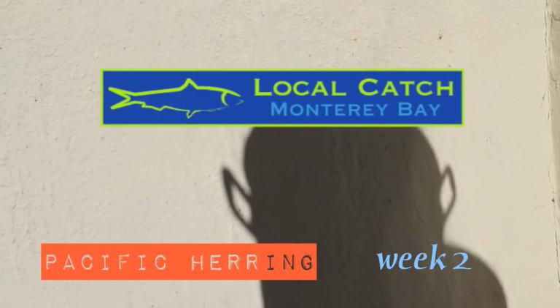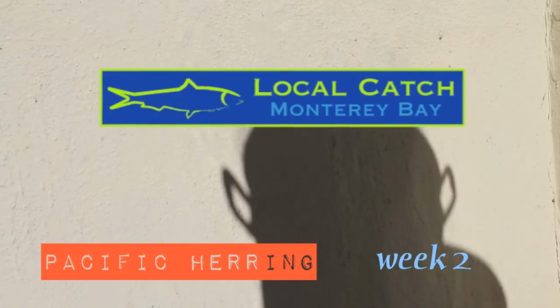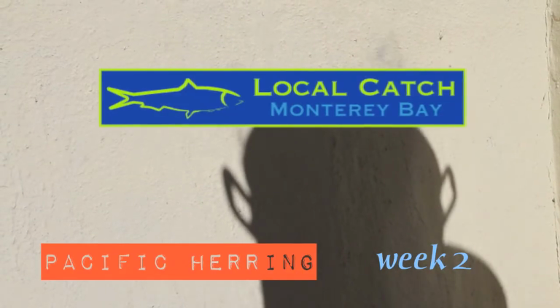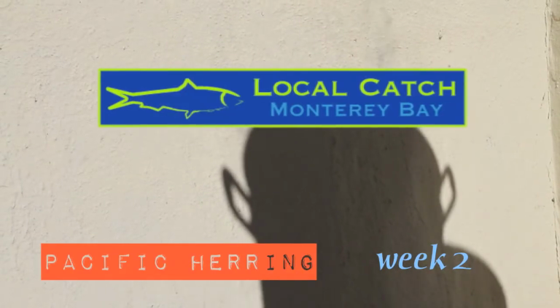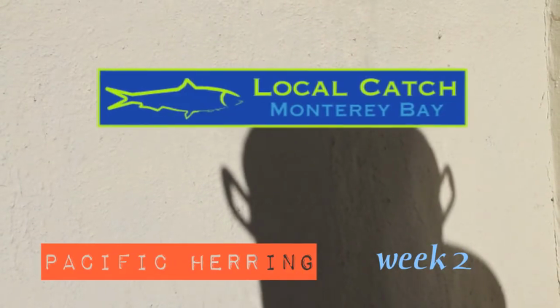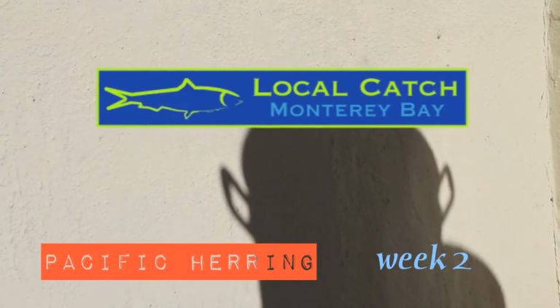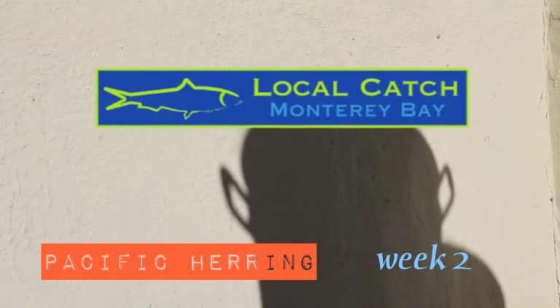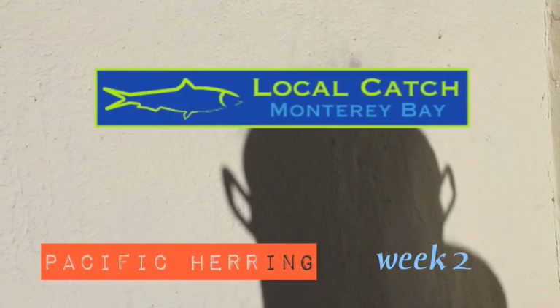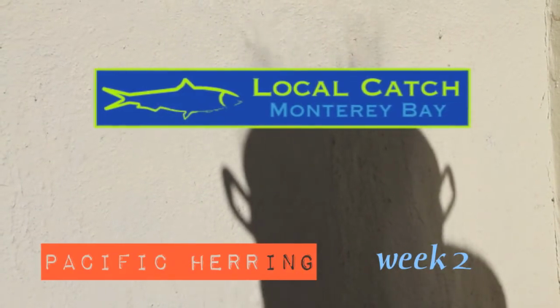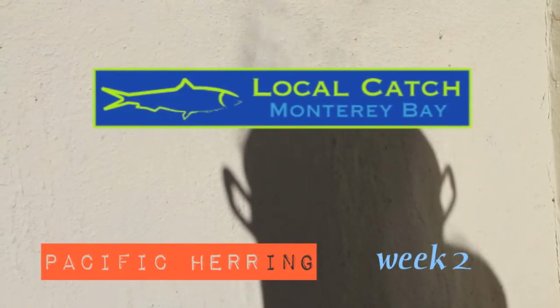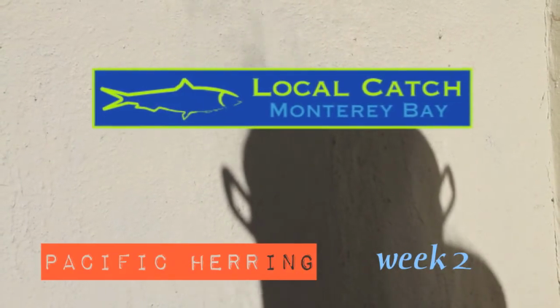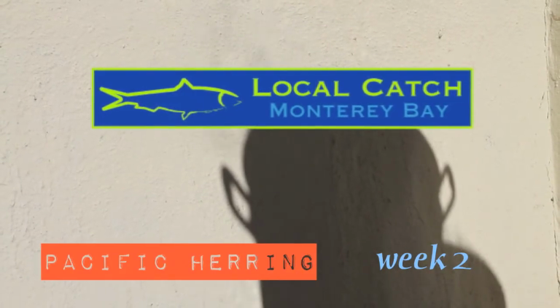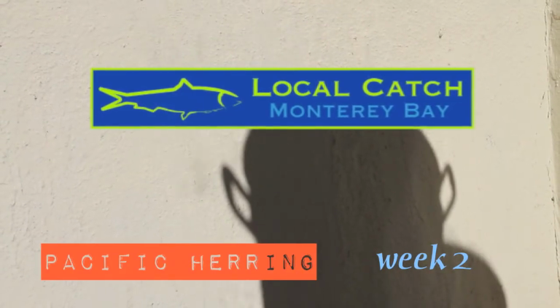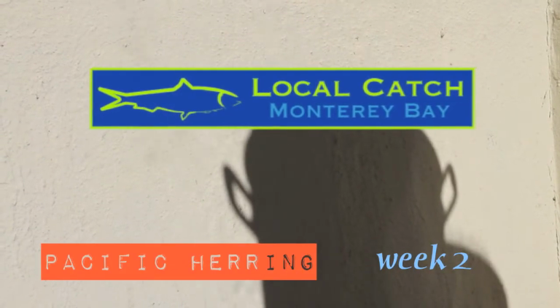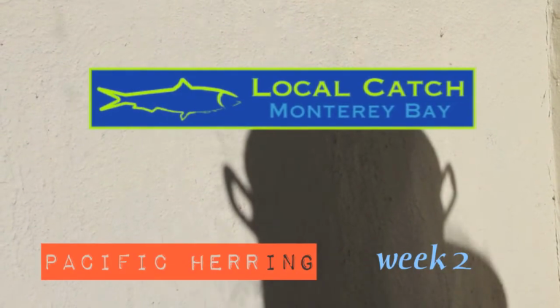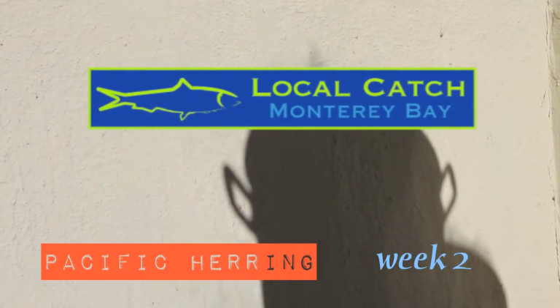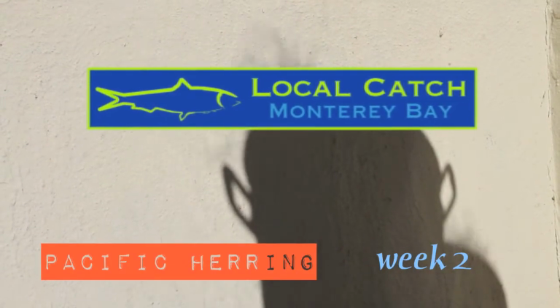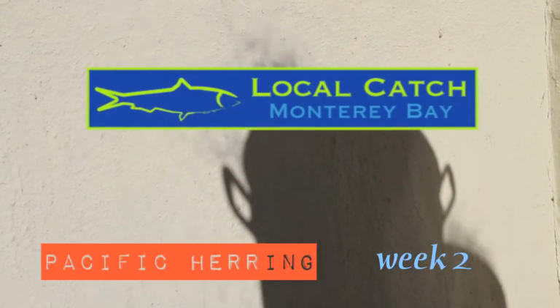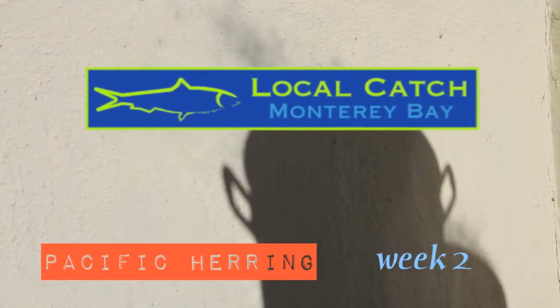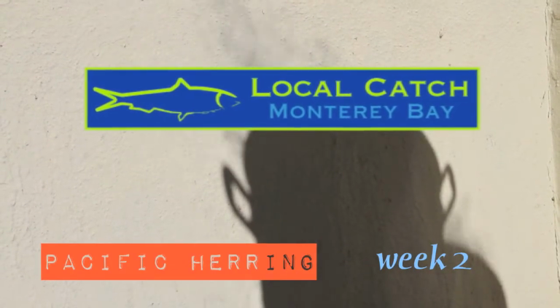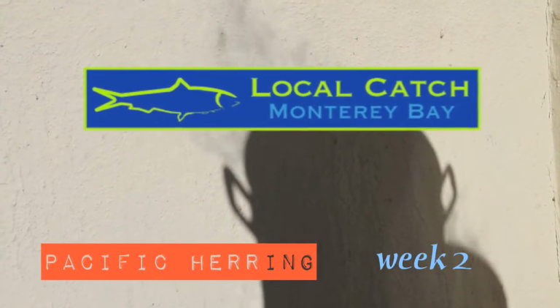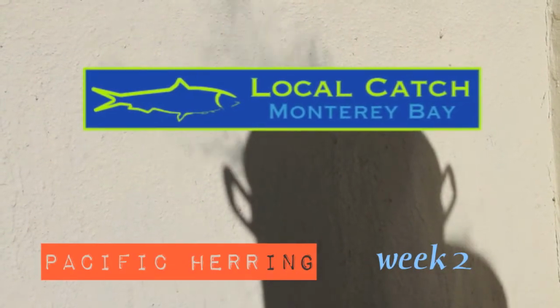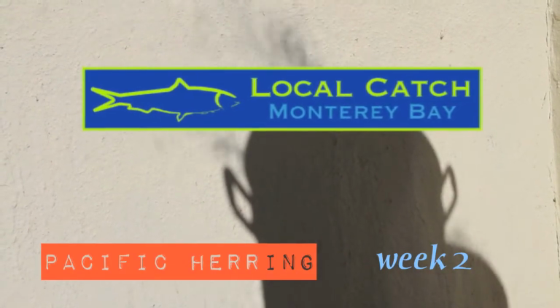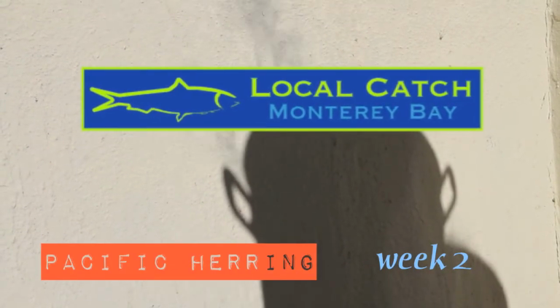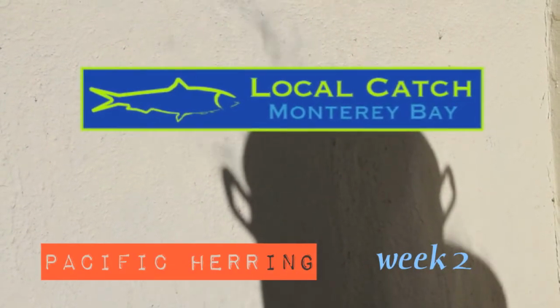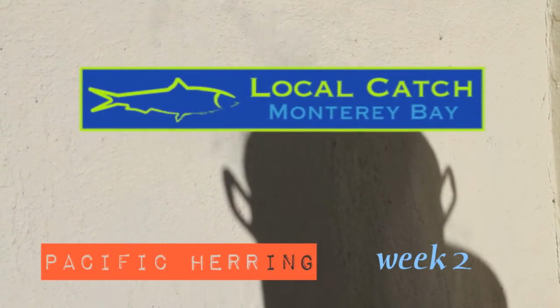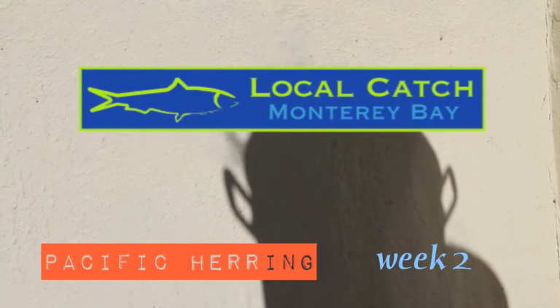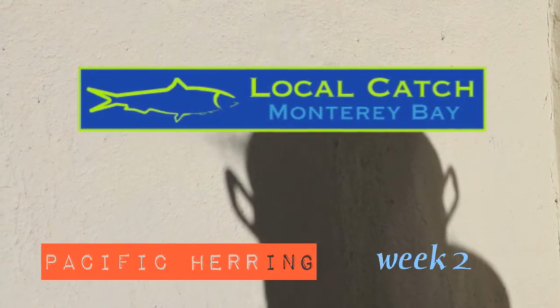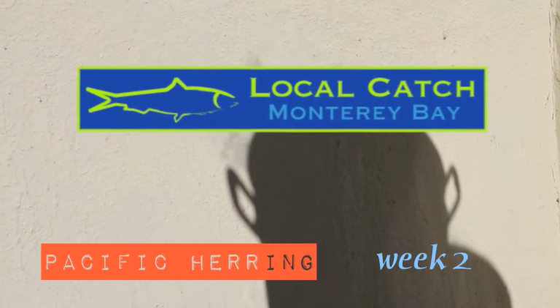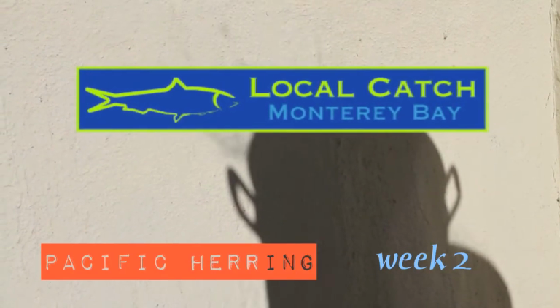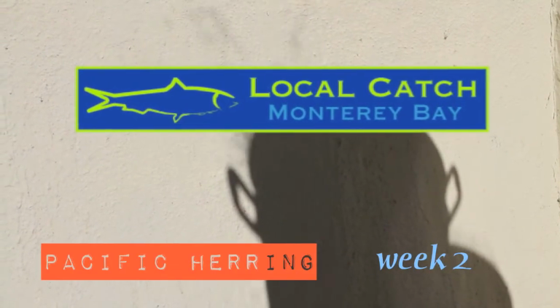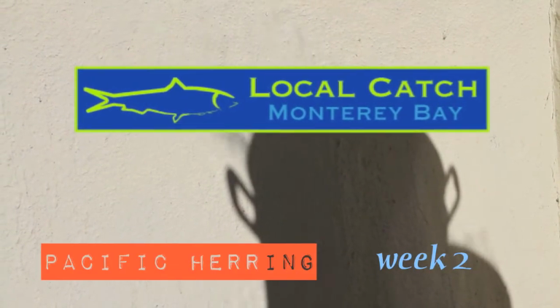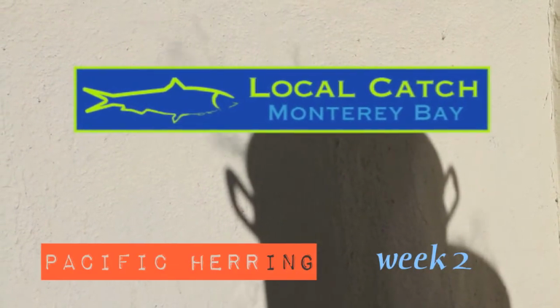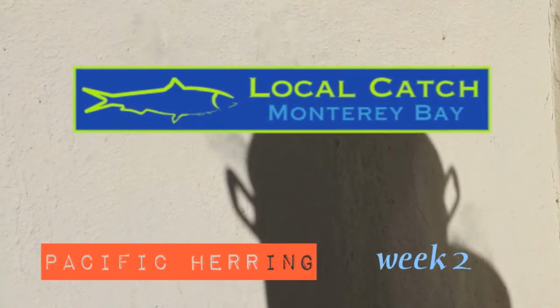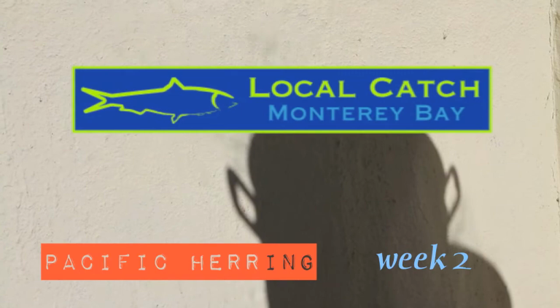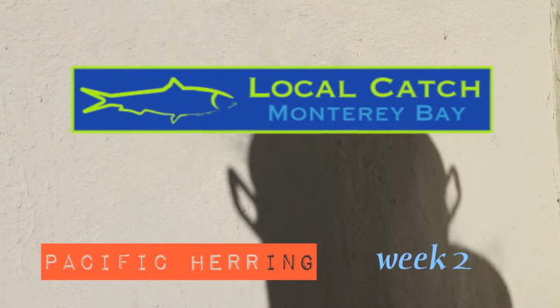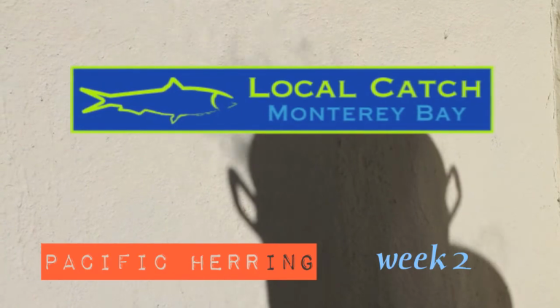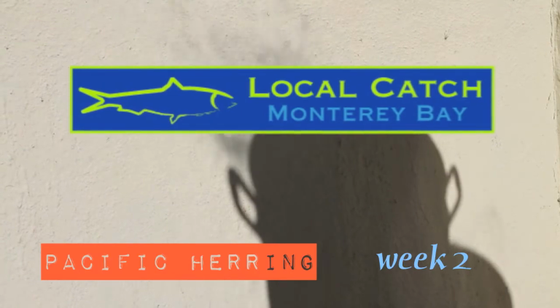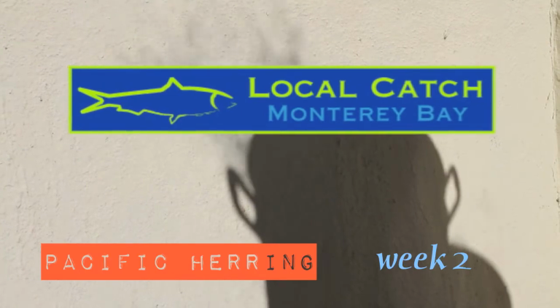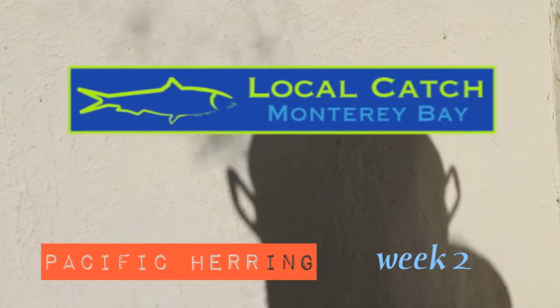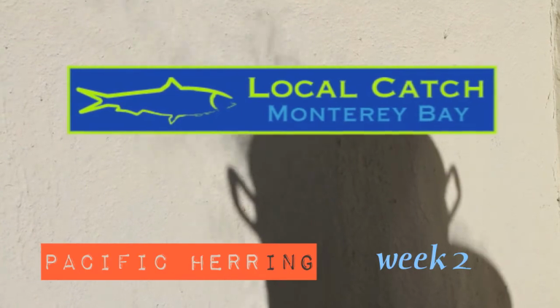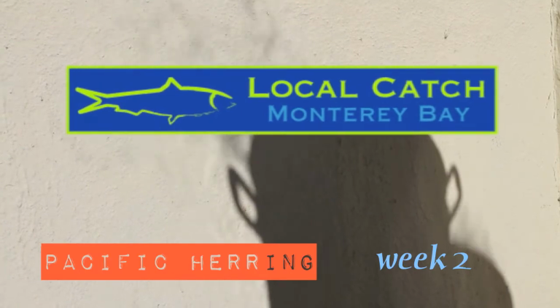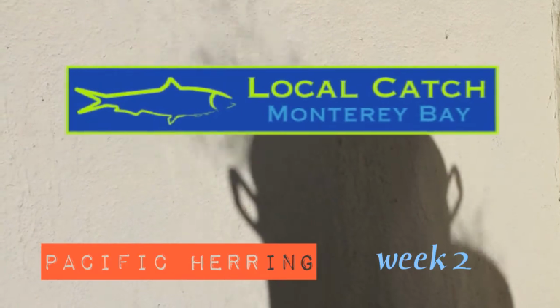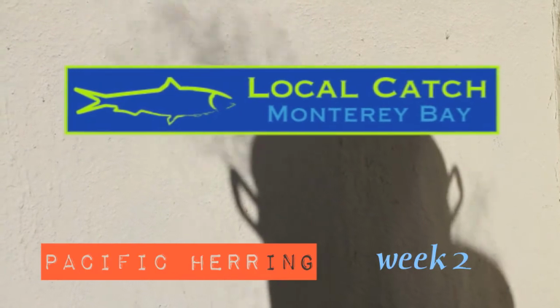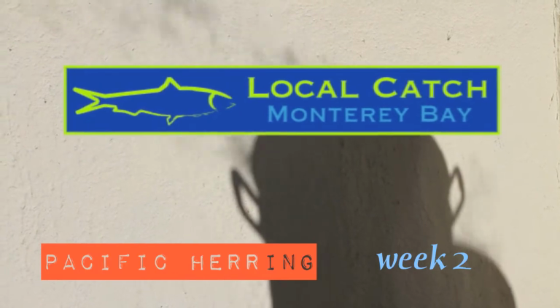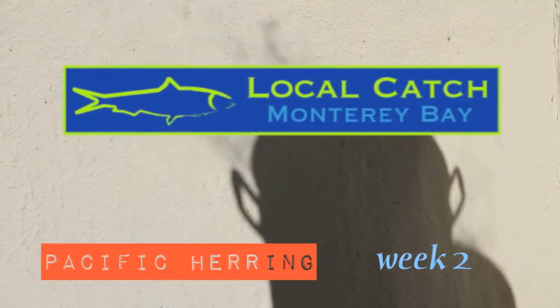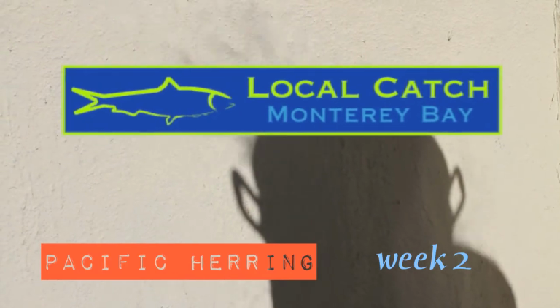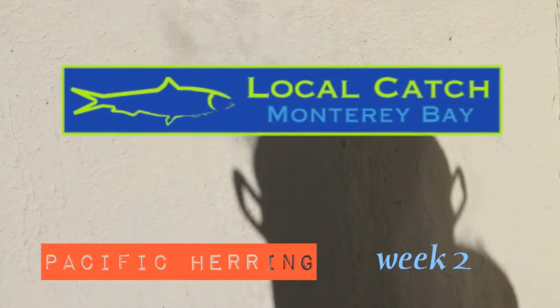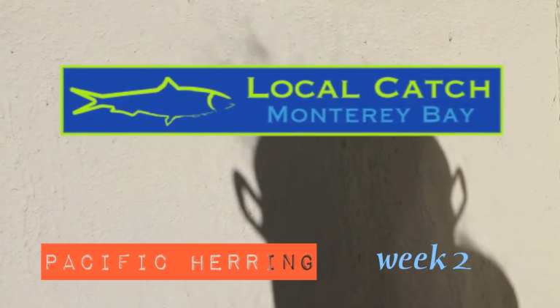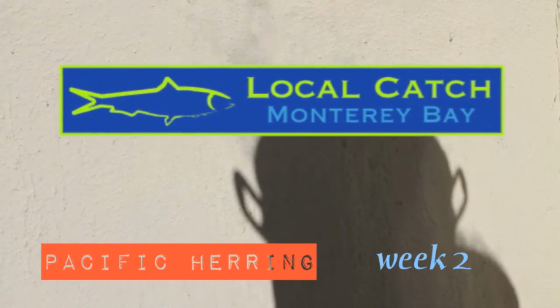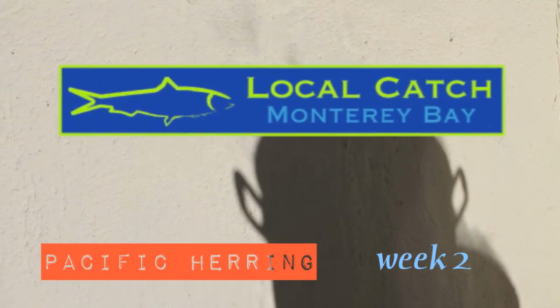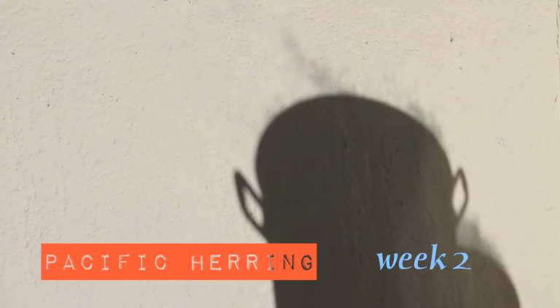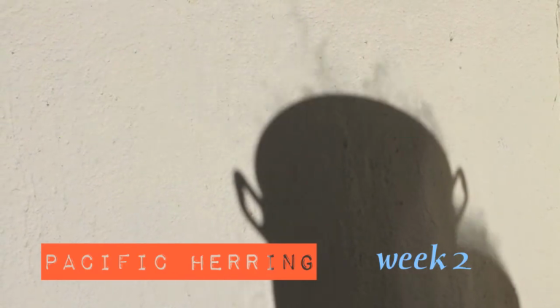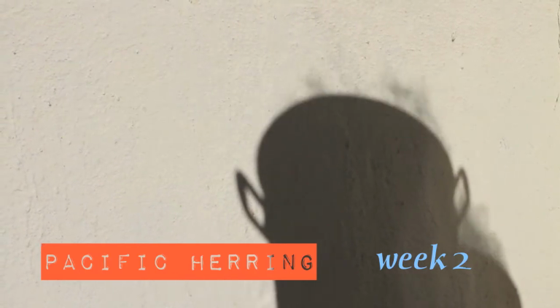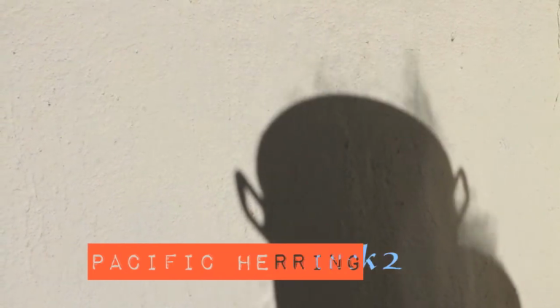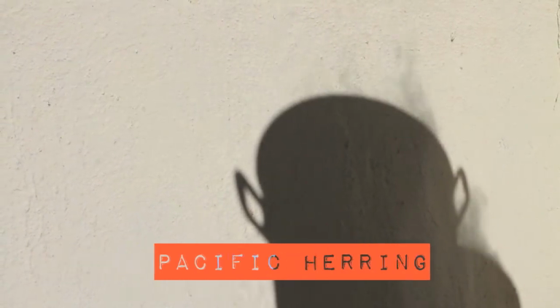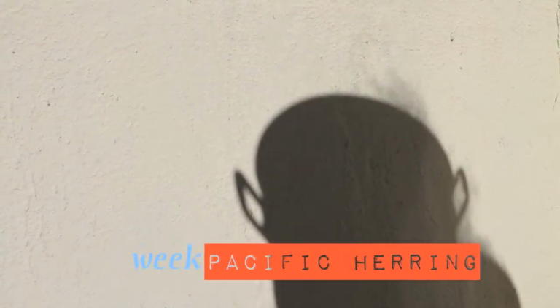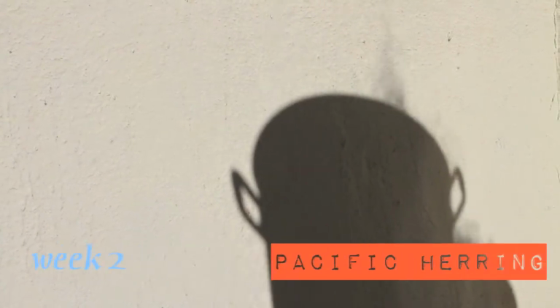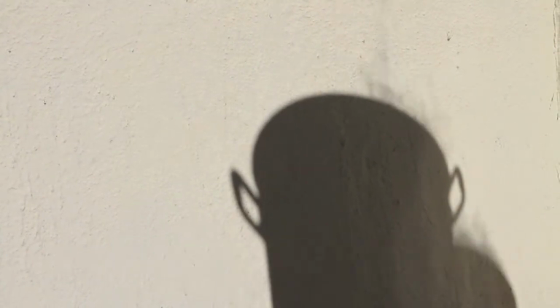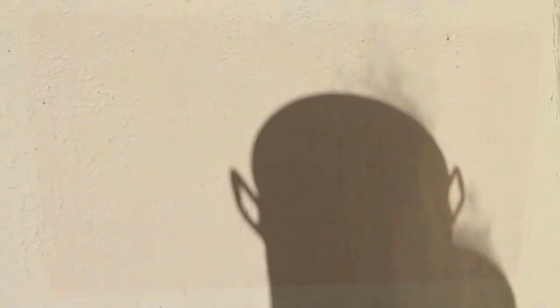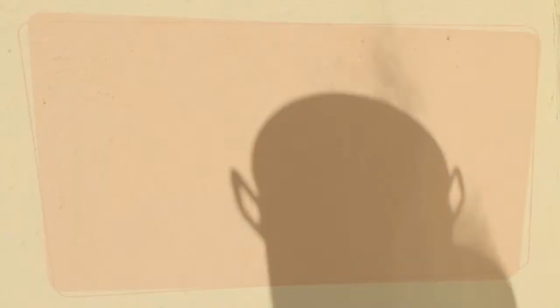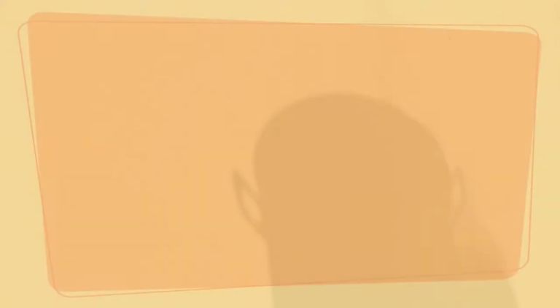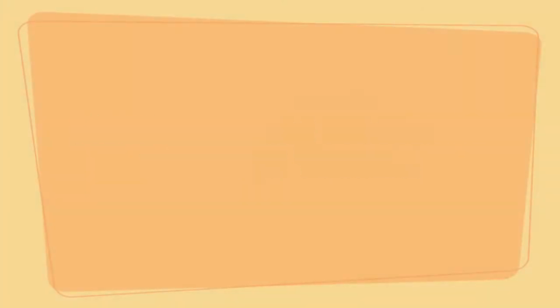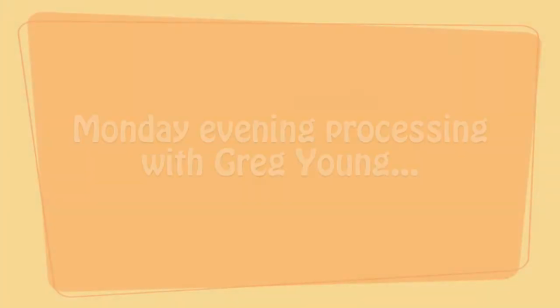Welcome to Local Catch Monterey Bay's video newsletter, bringing you convenient information on your weekly Local Catch seafood share.